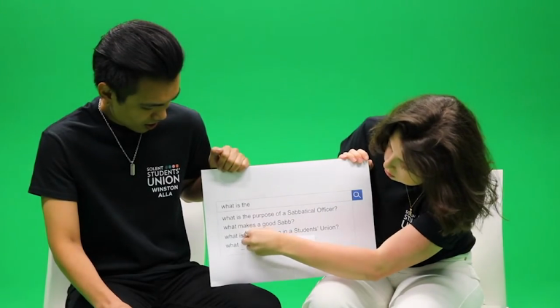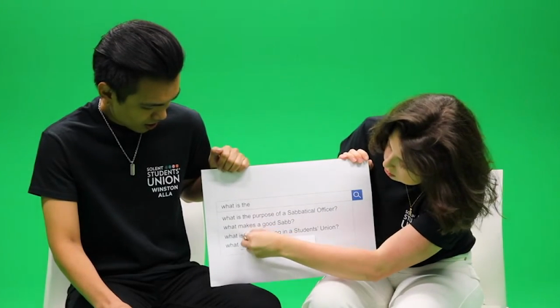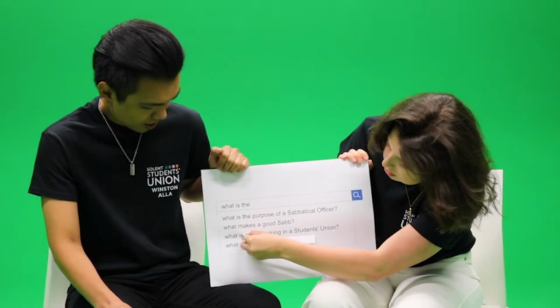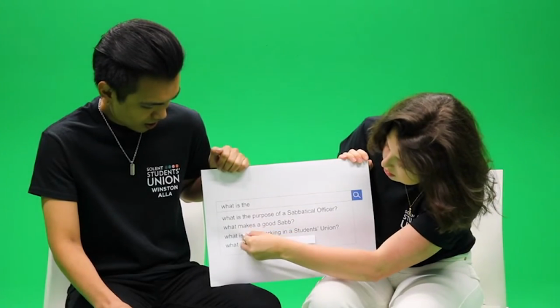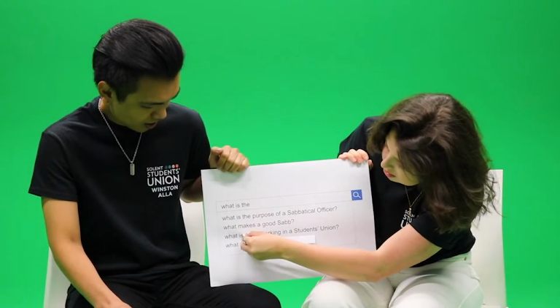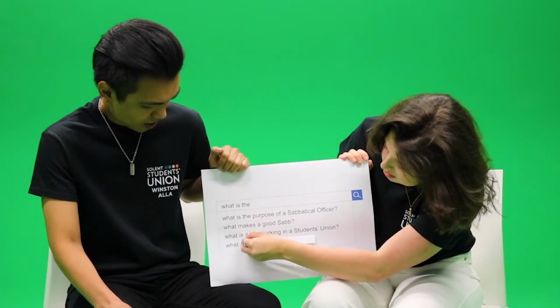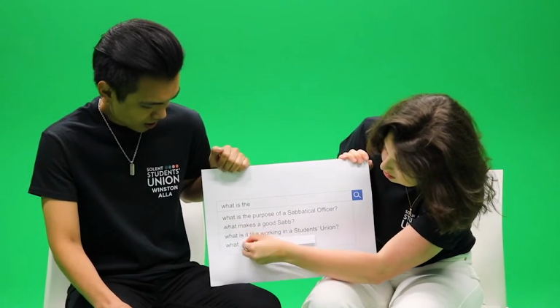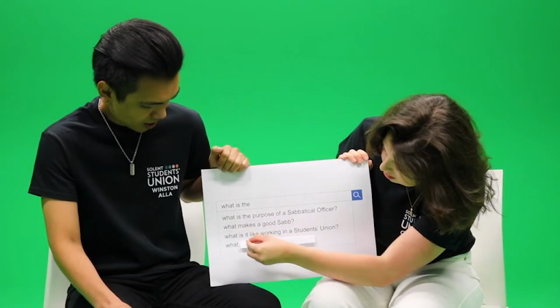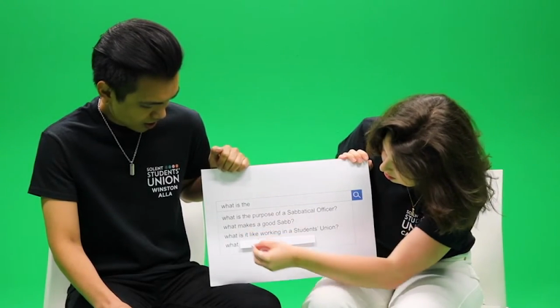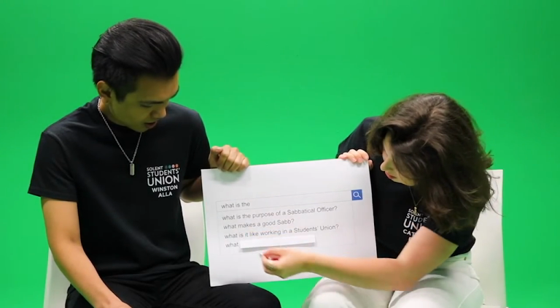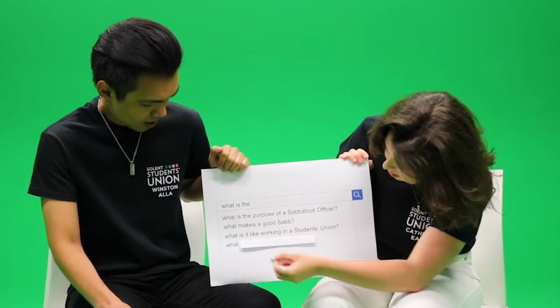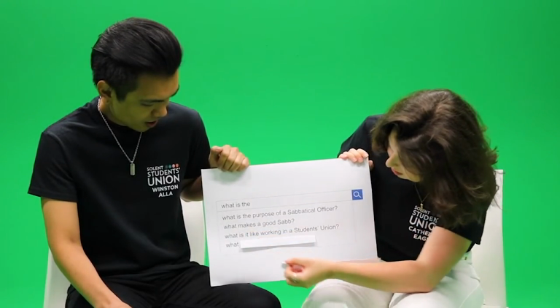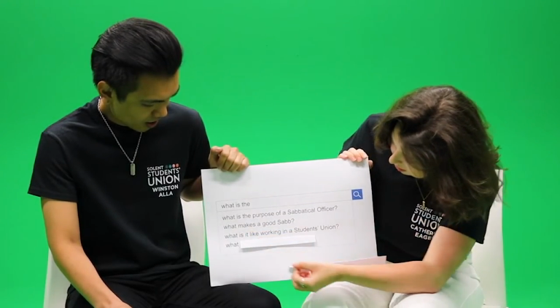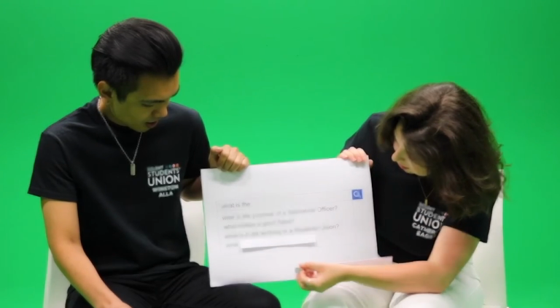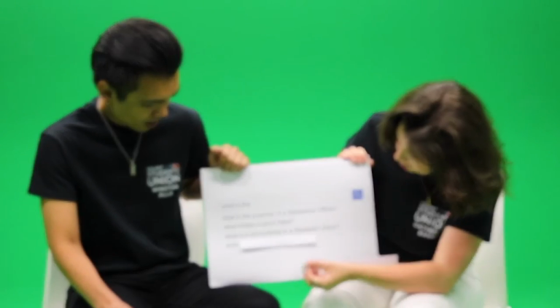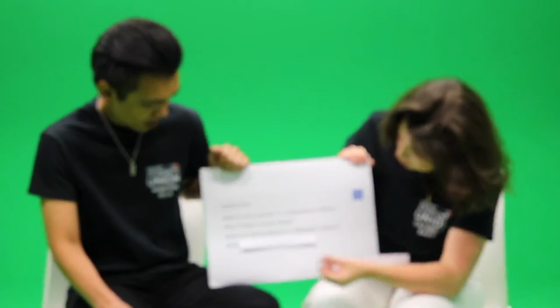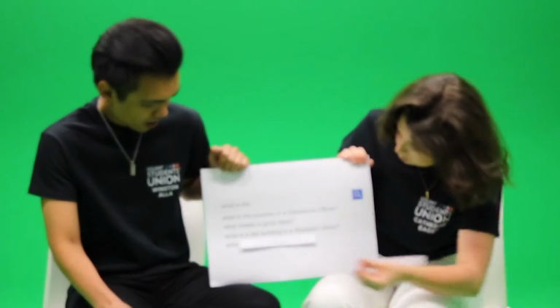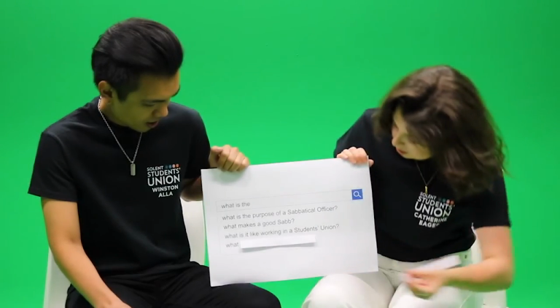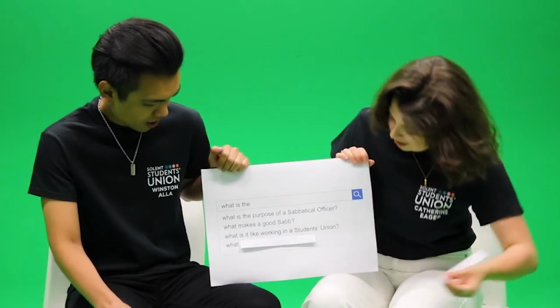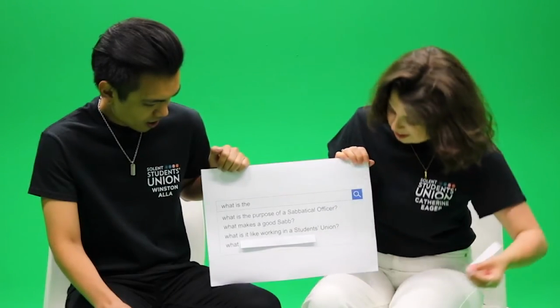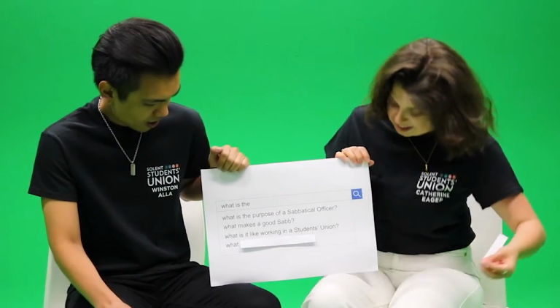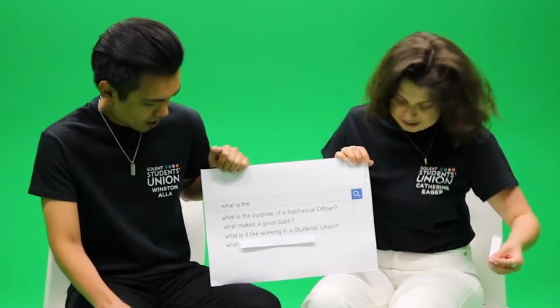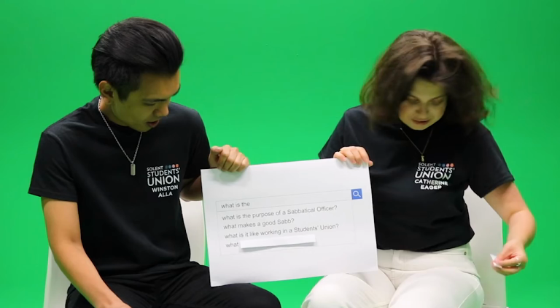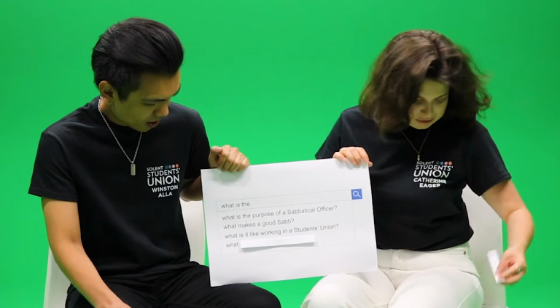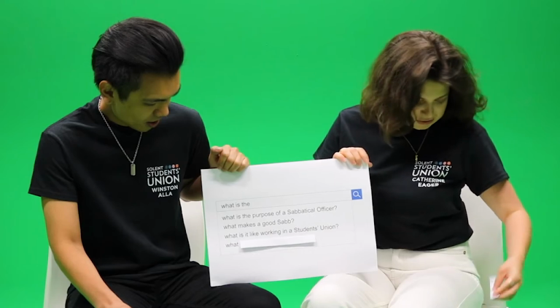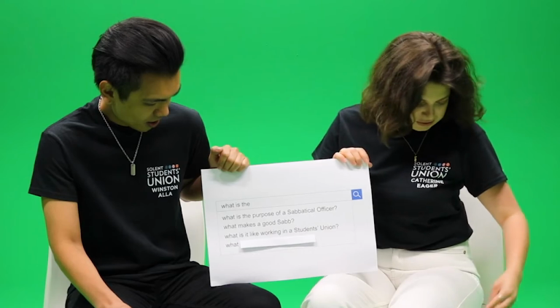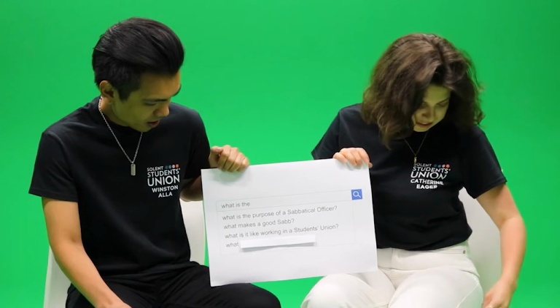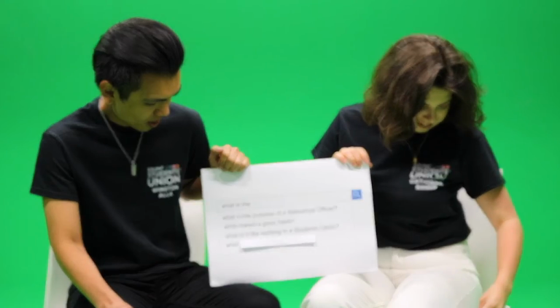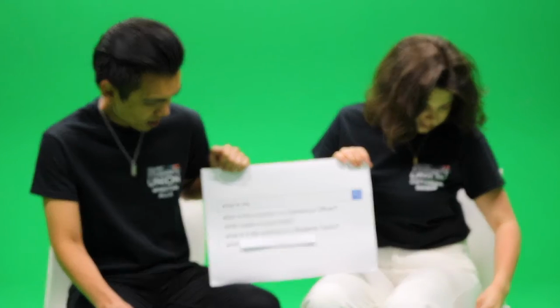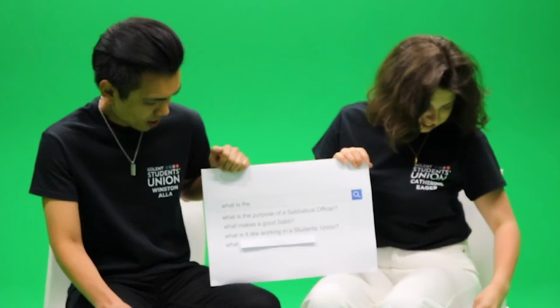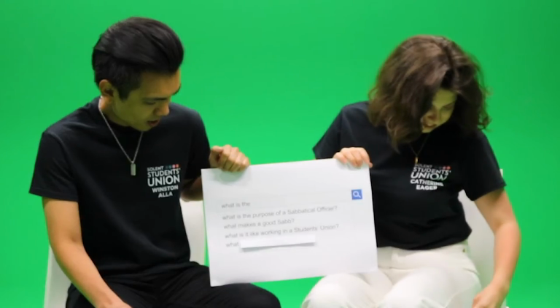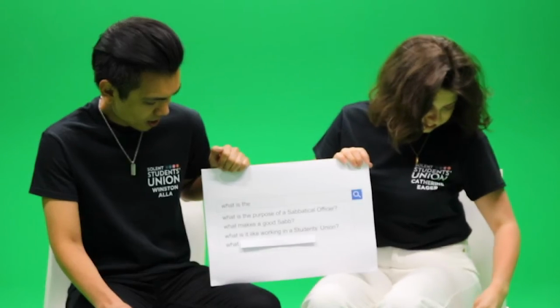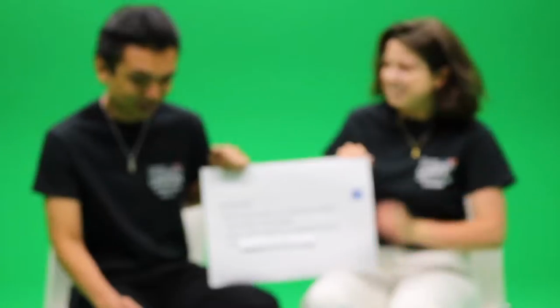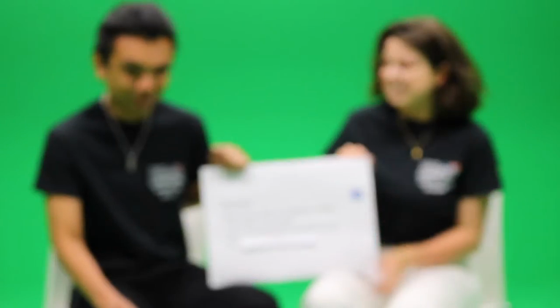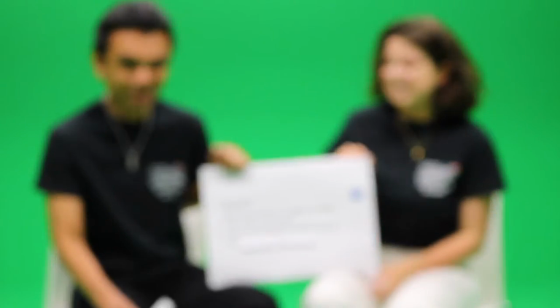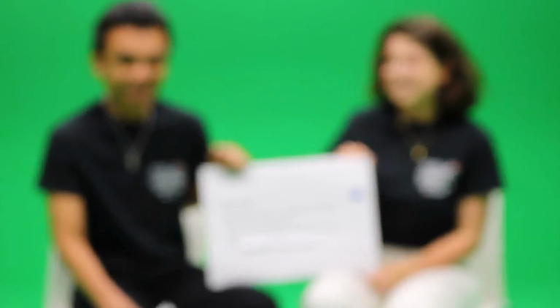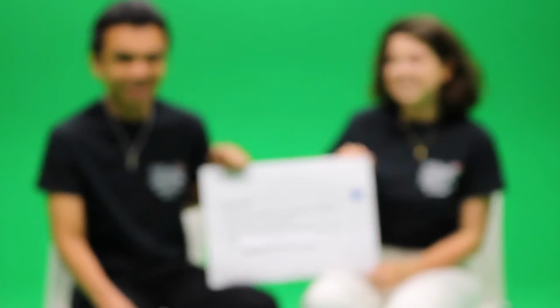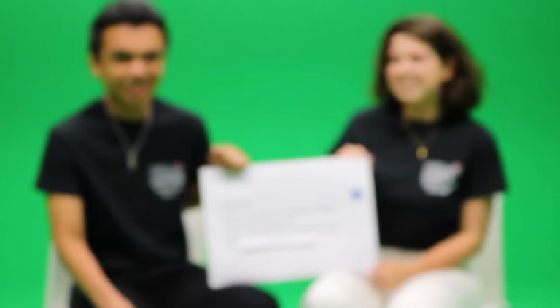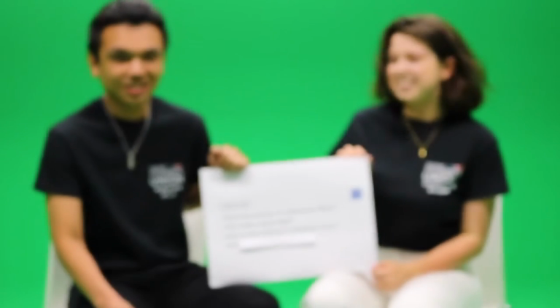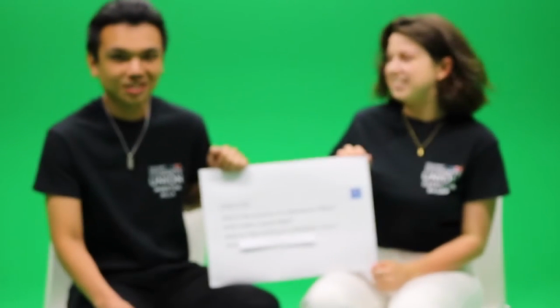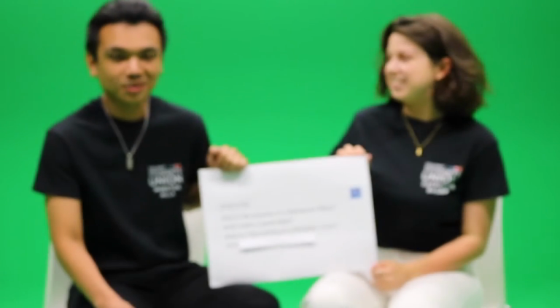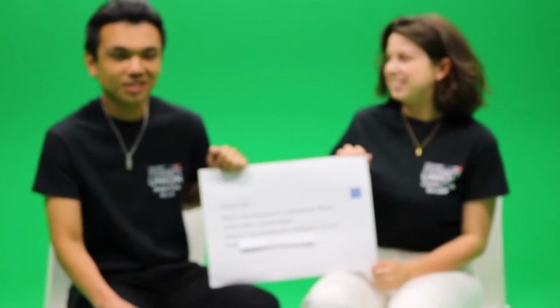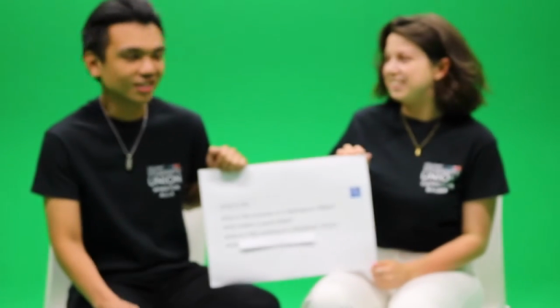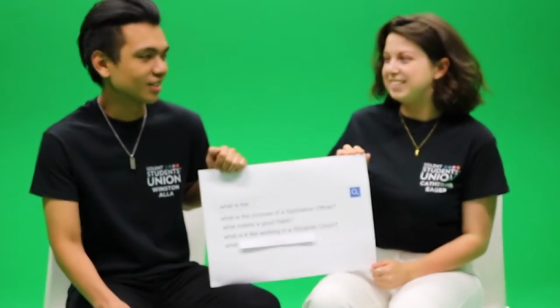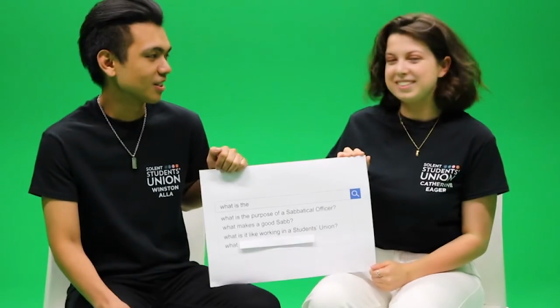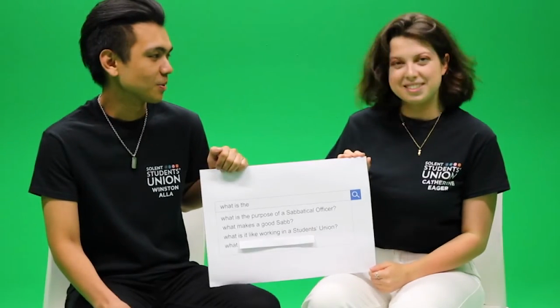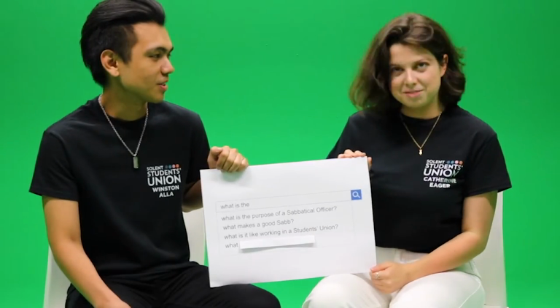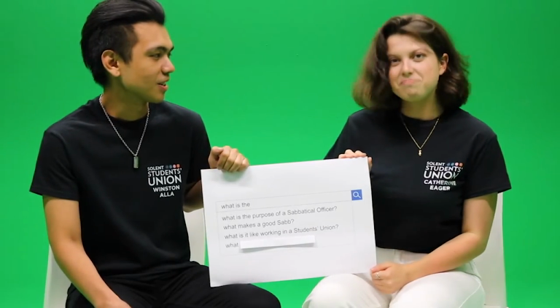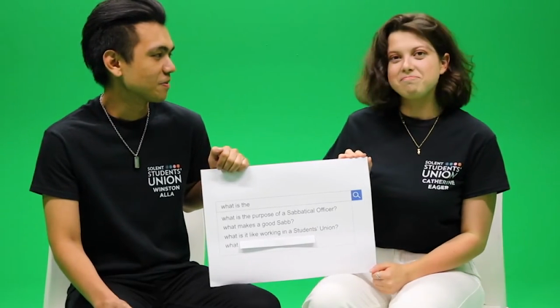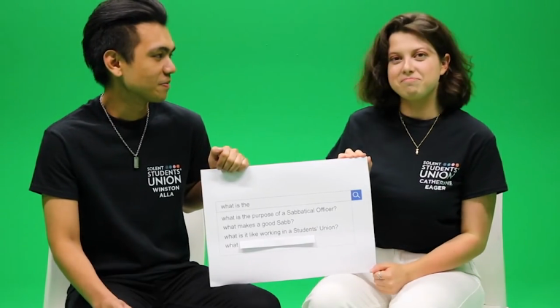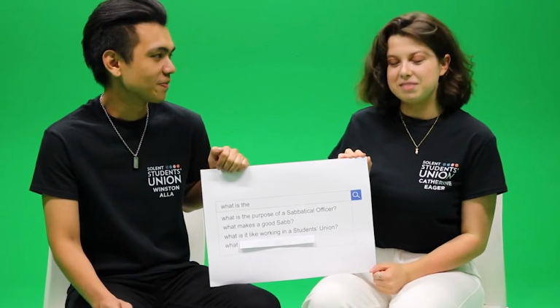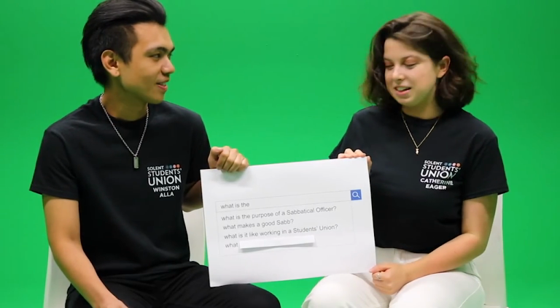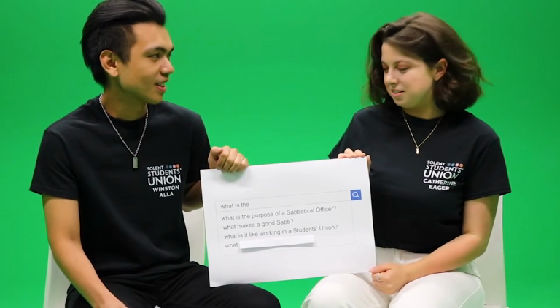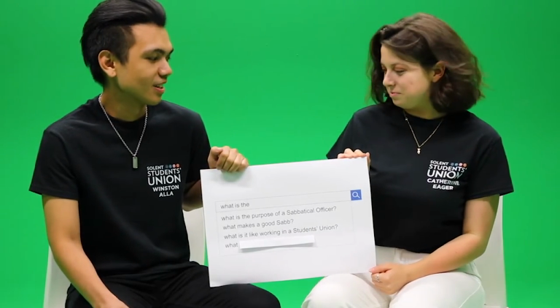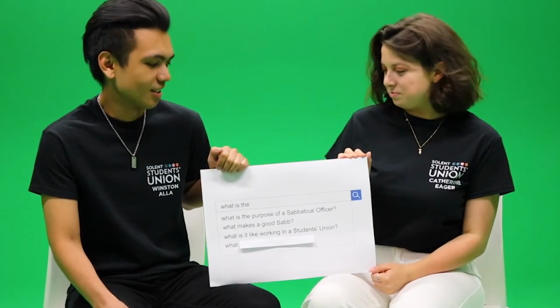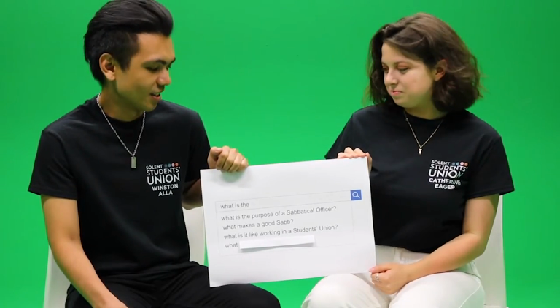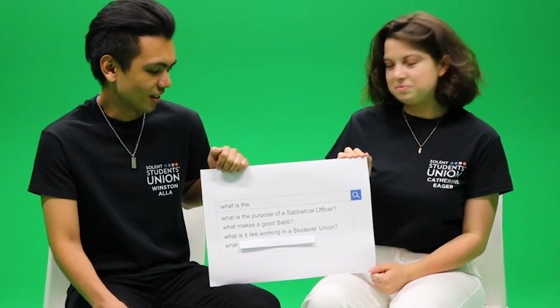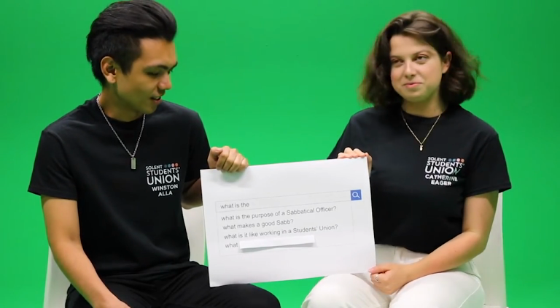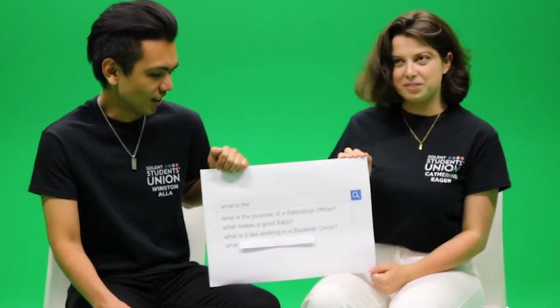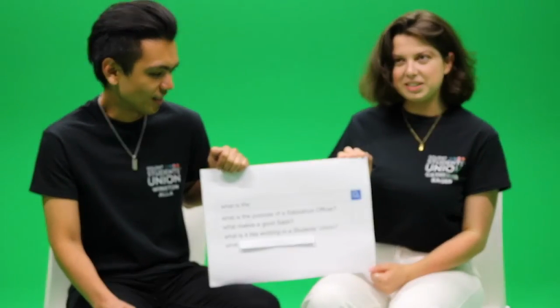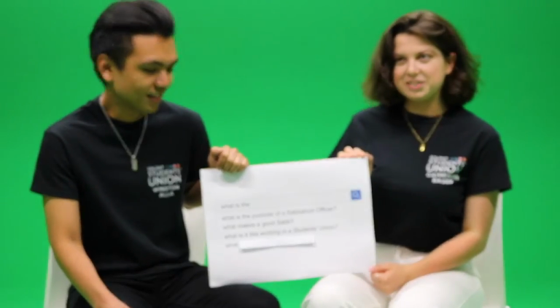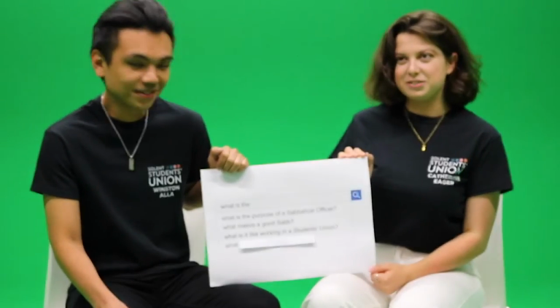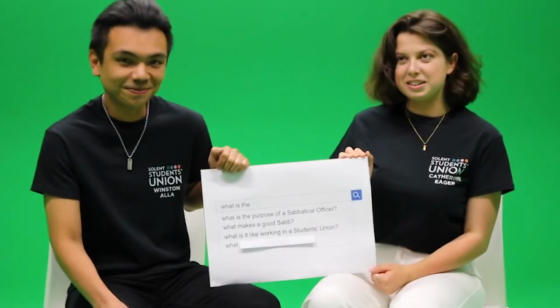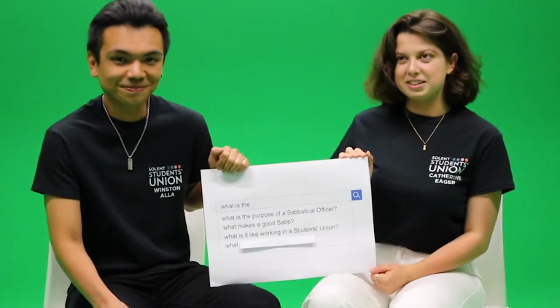What is it like working in a student's union? It's been amazing, I'll say. Yeah, exciting, kind of fun.